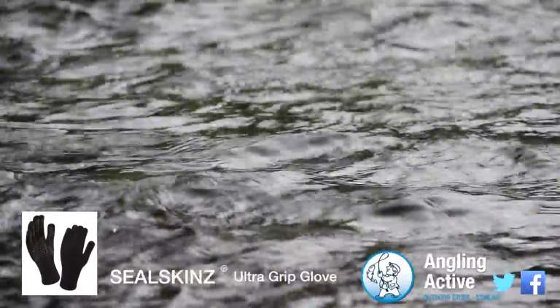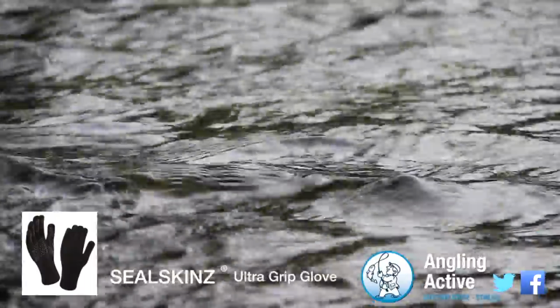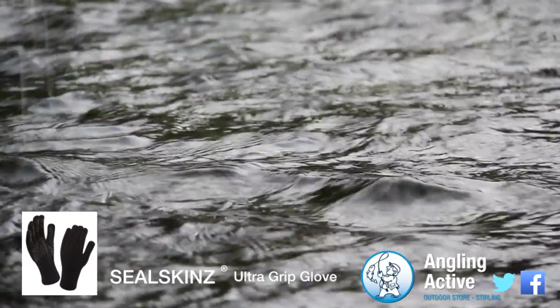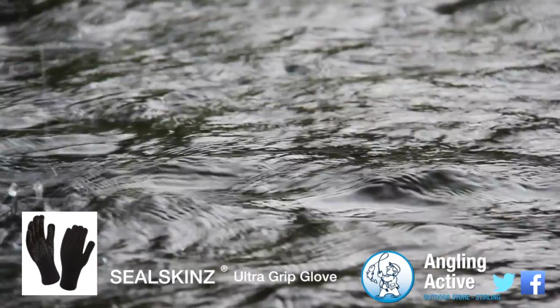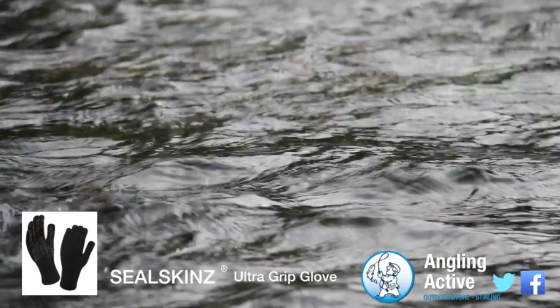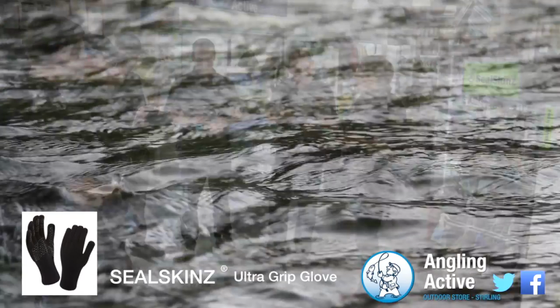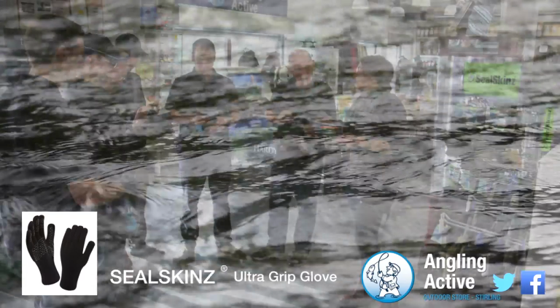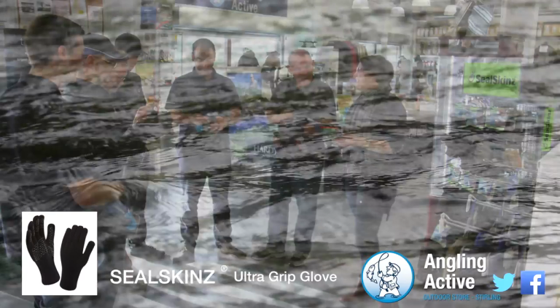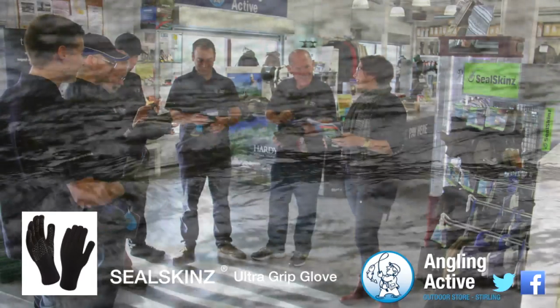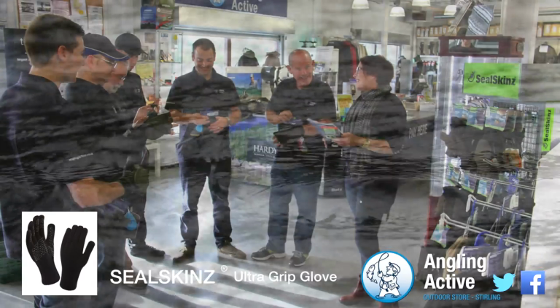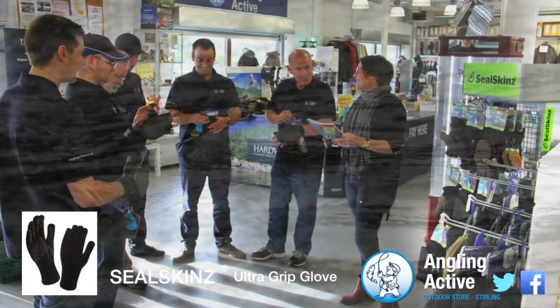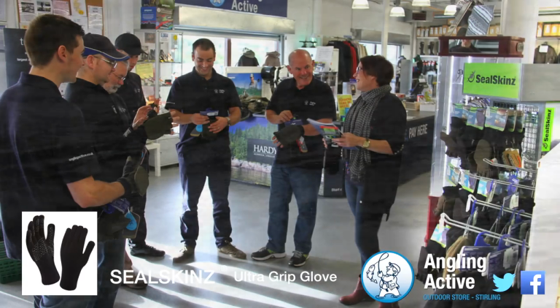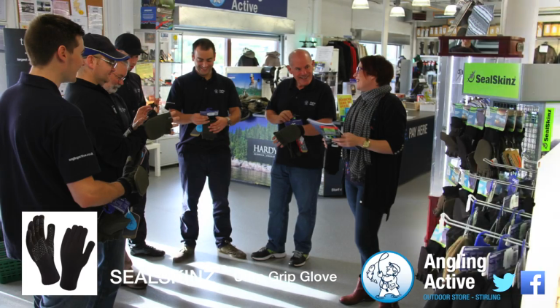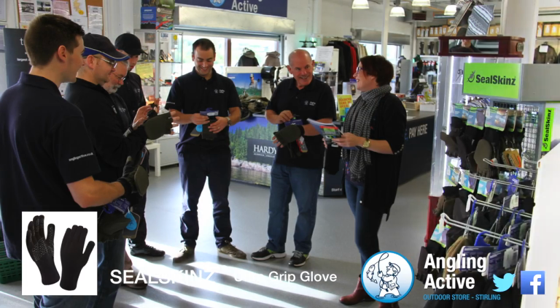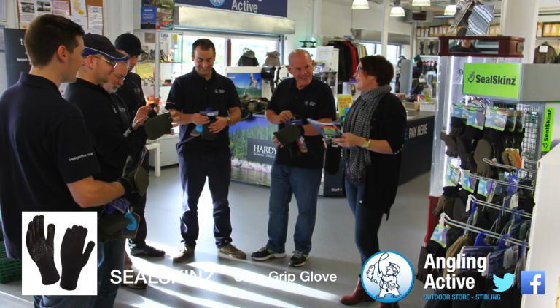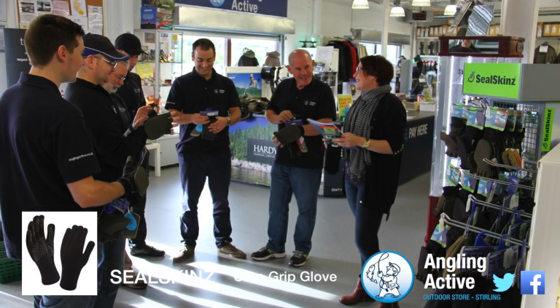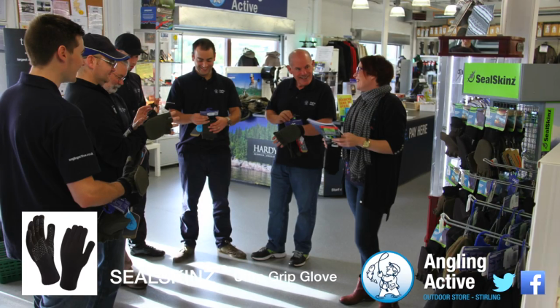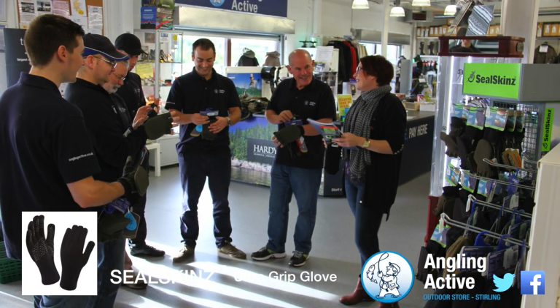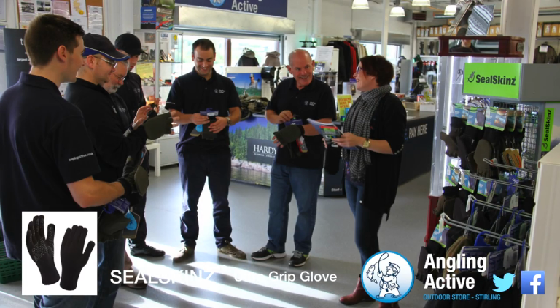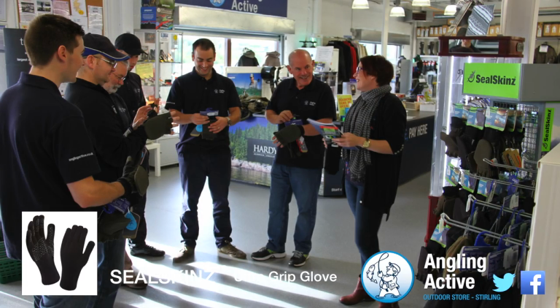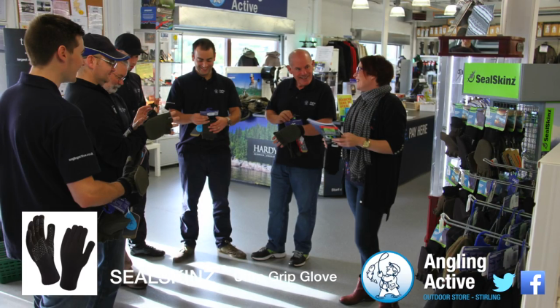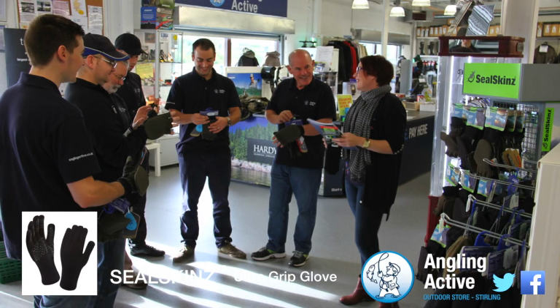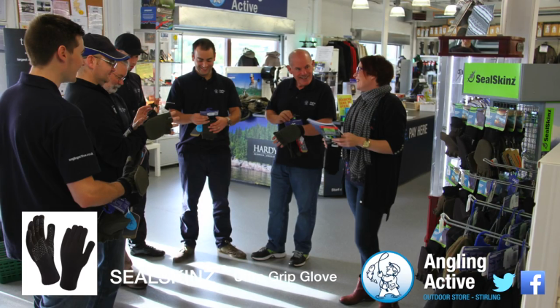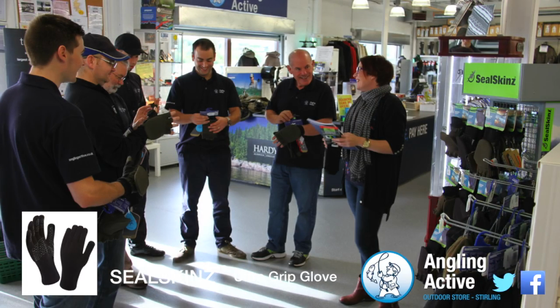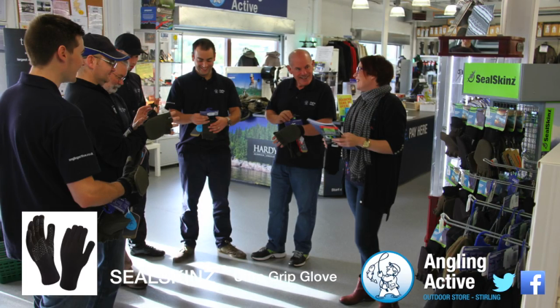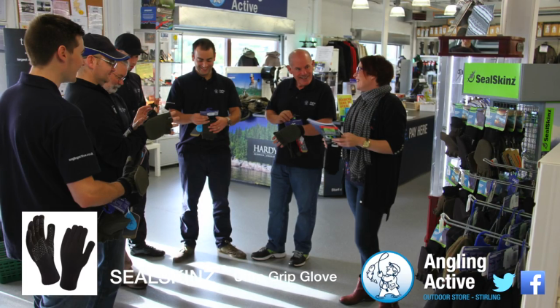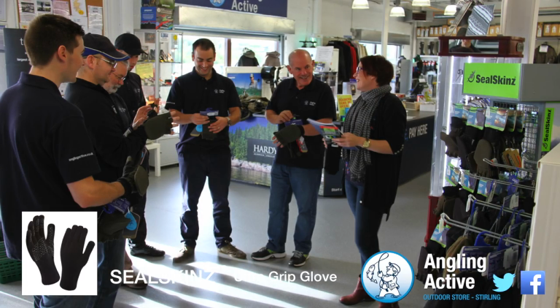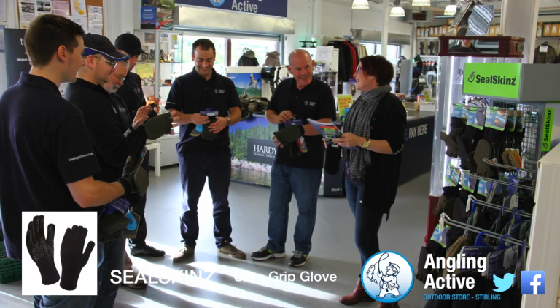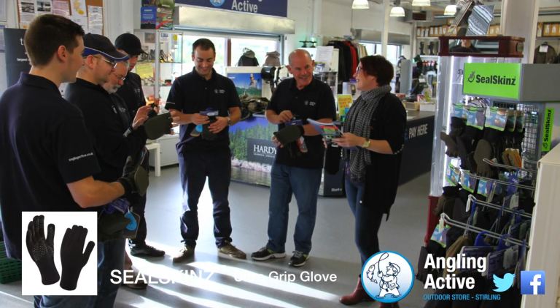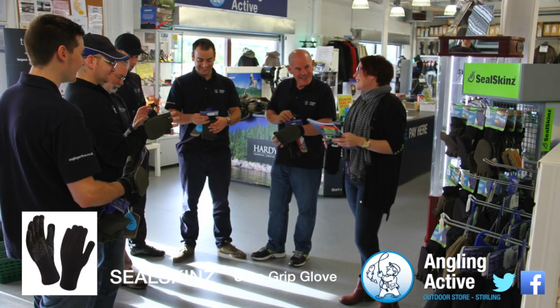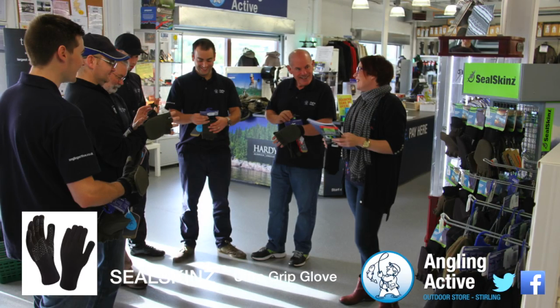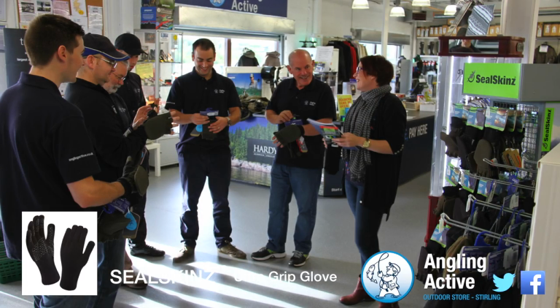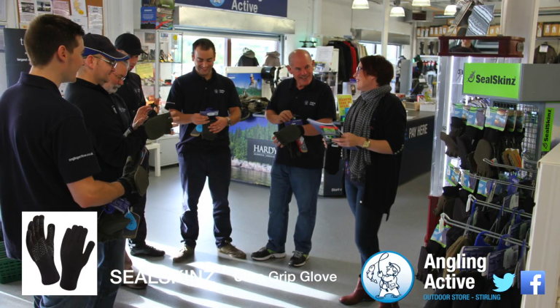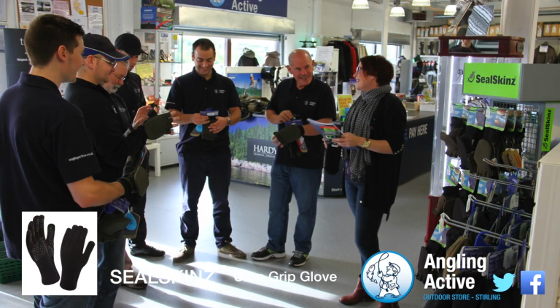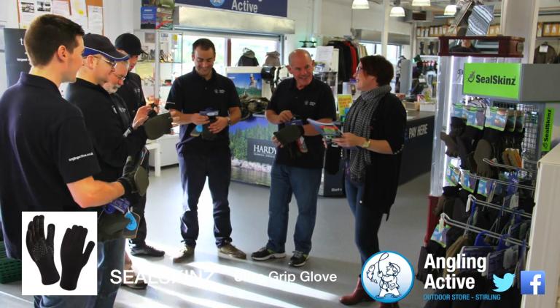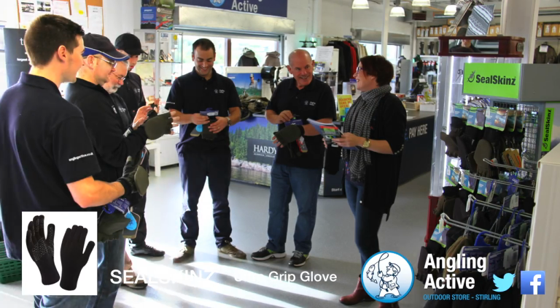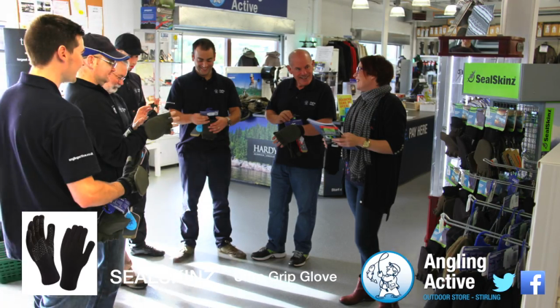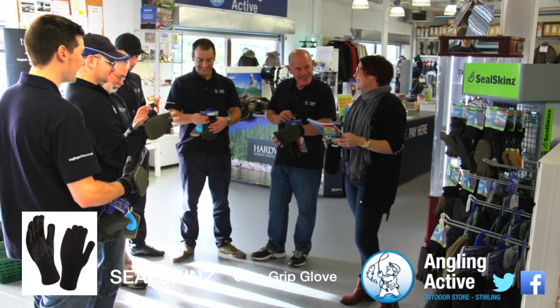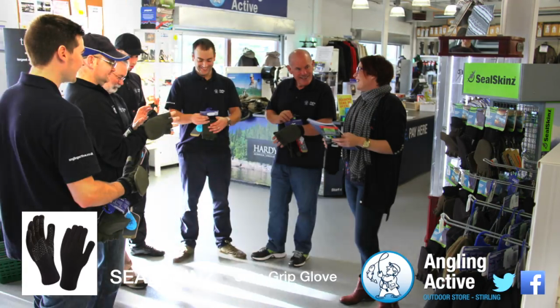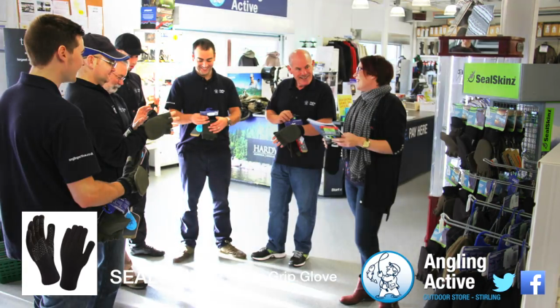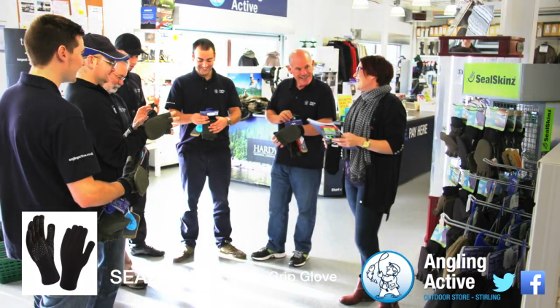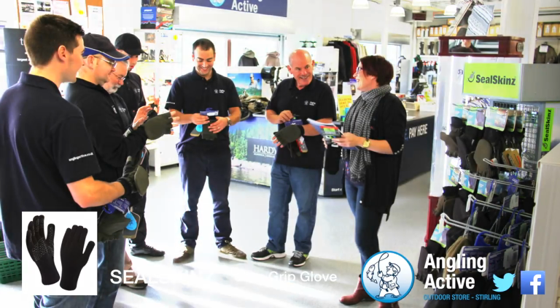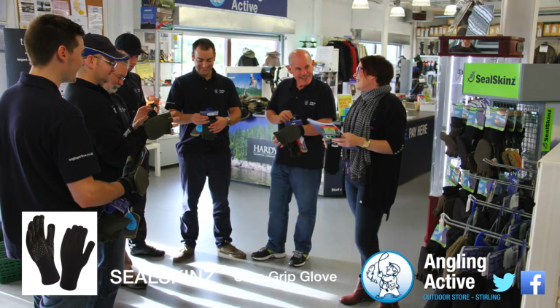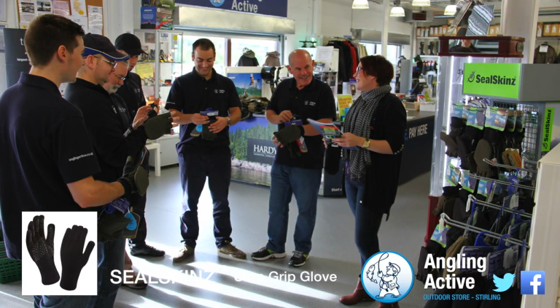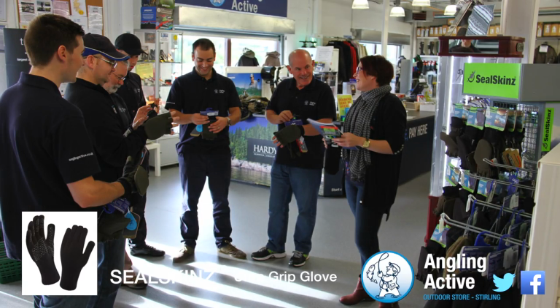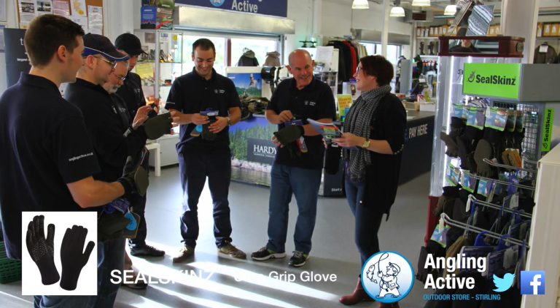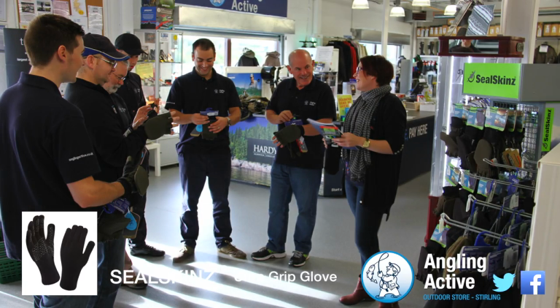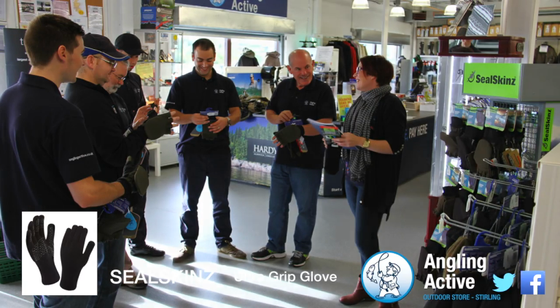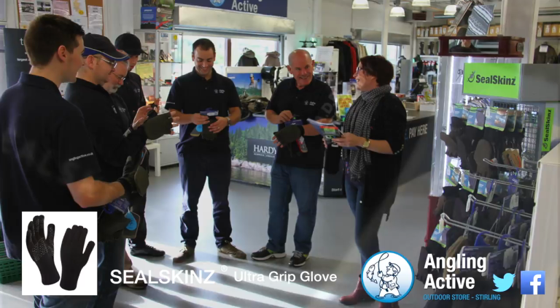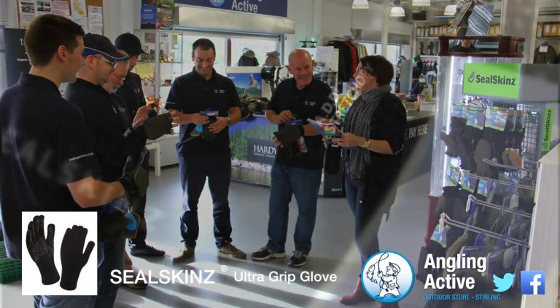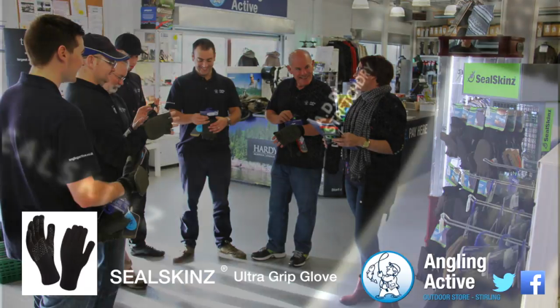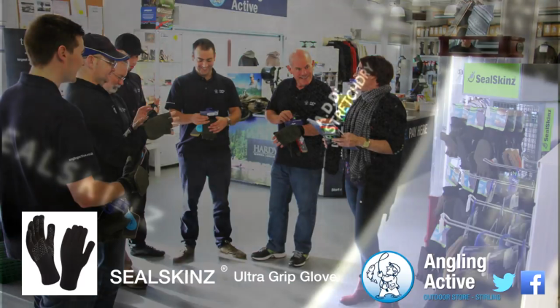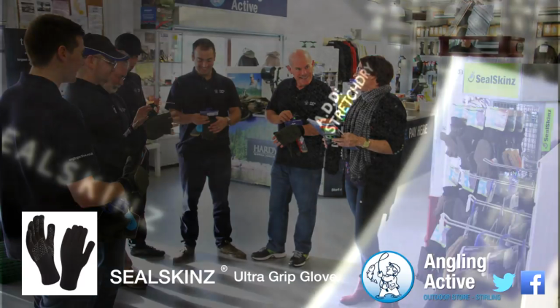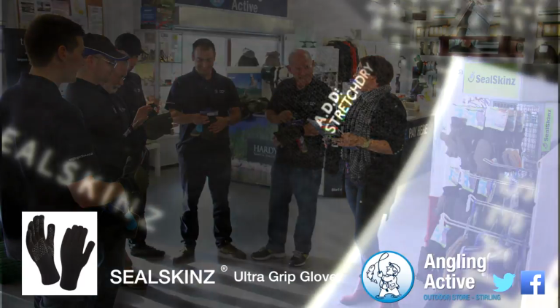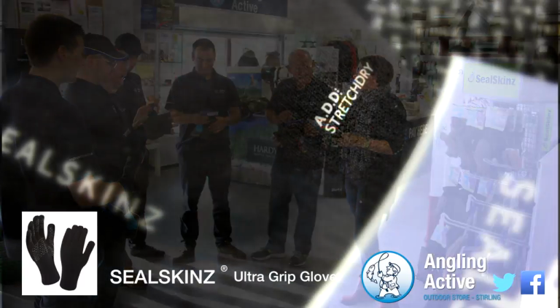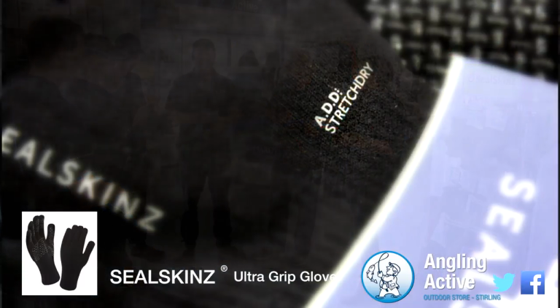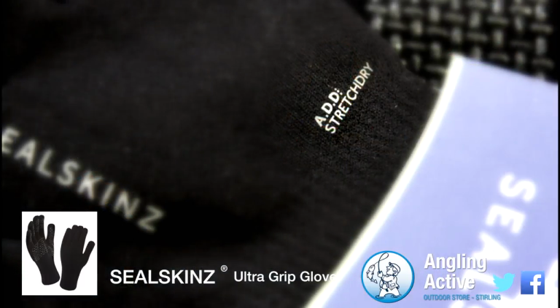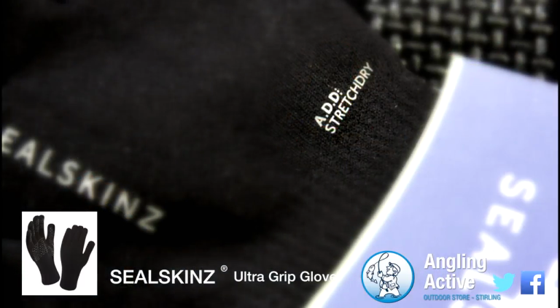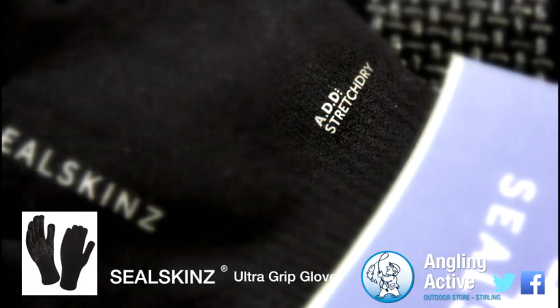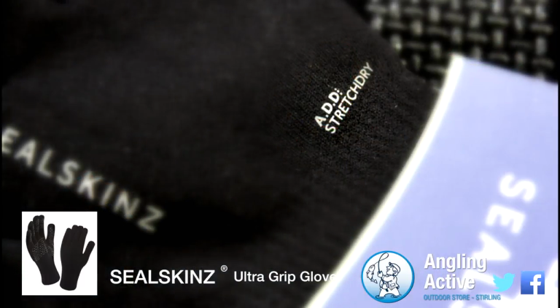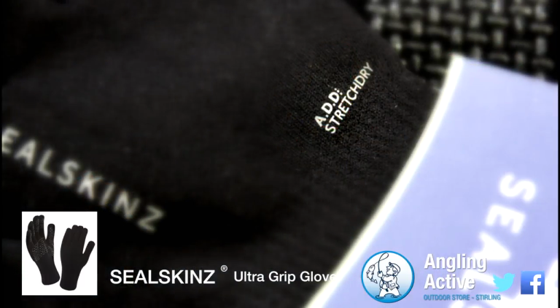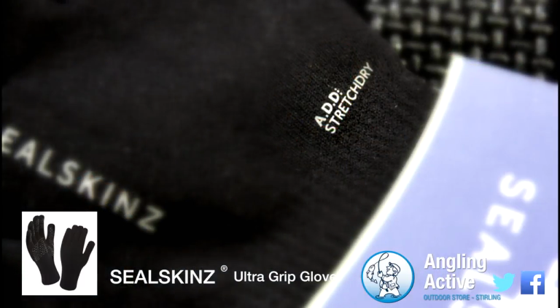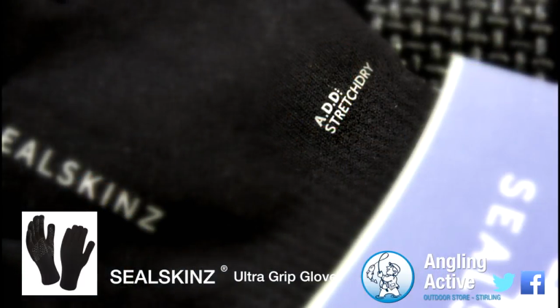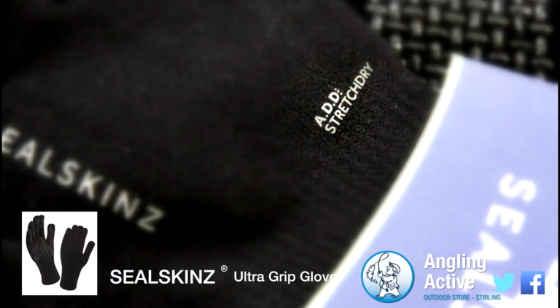Our team here at Angling Active are focused on product knowledge and we have been trained on site by the Seal Skins rep on the release of all the new products.